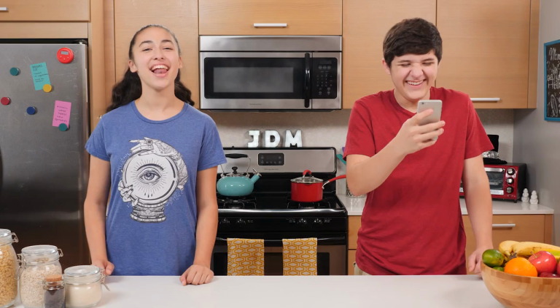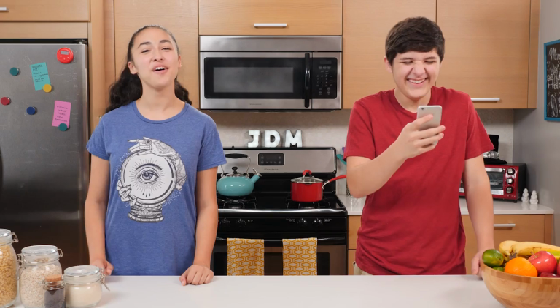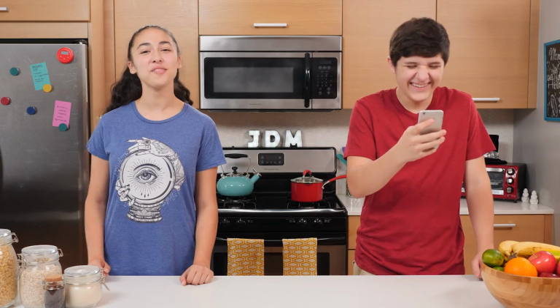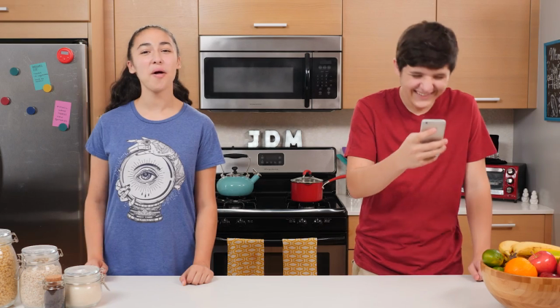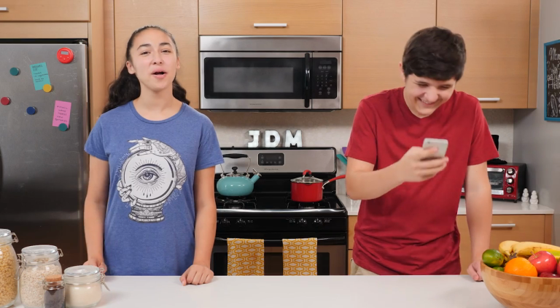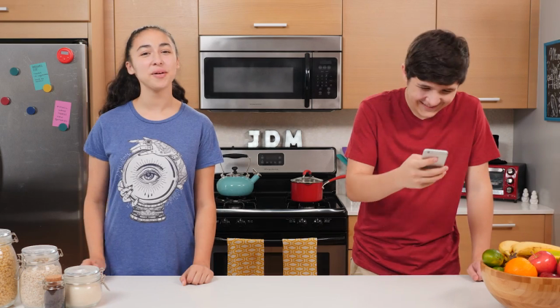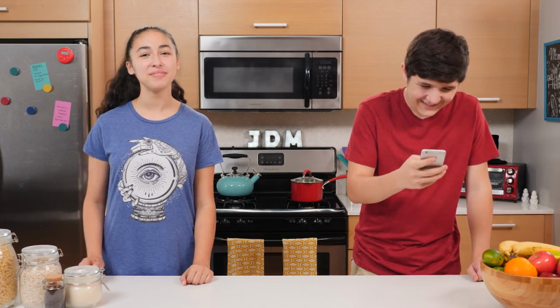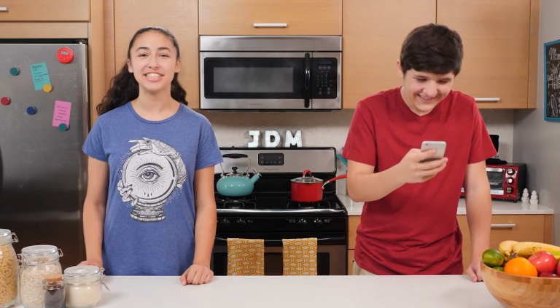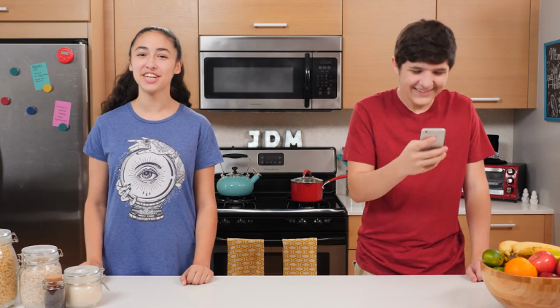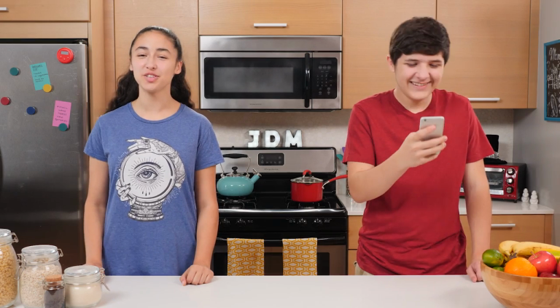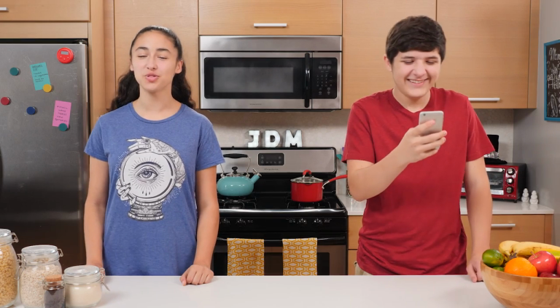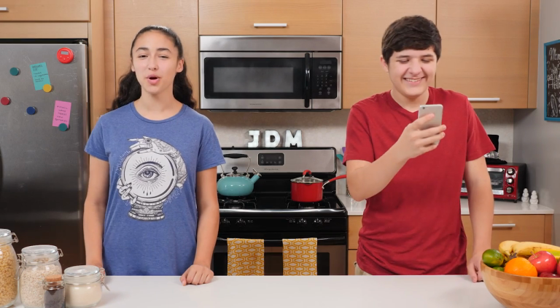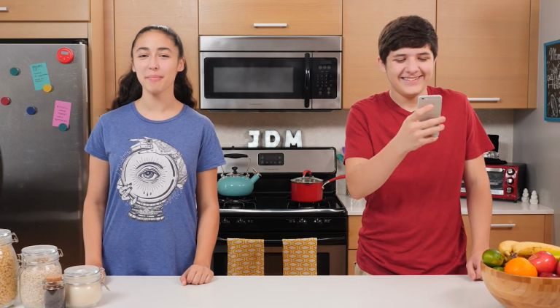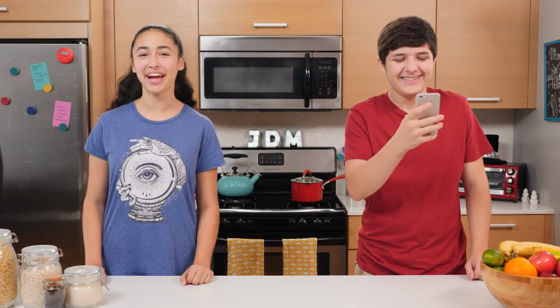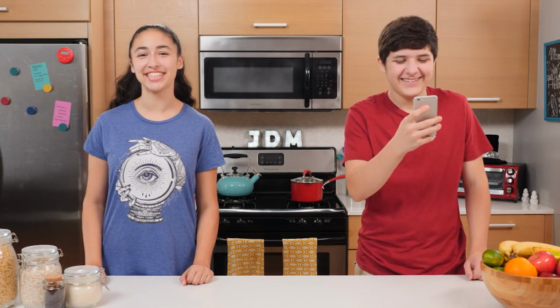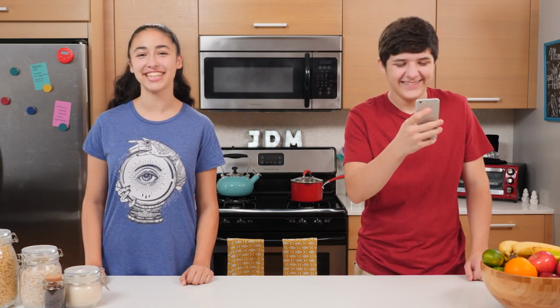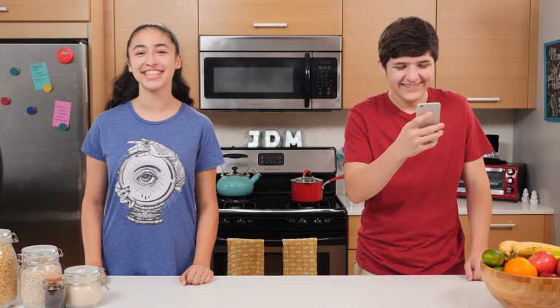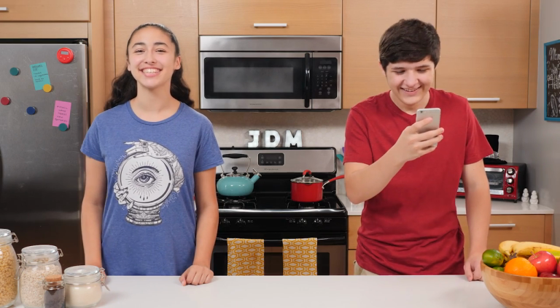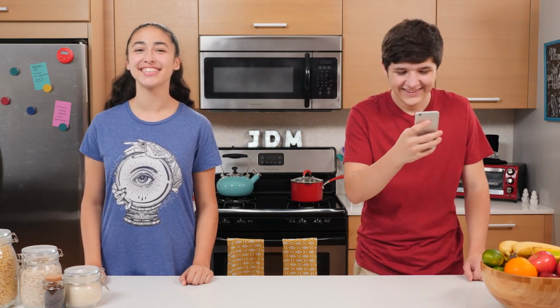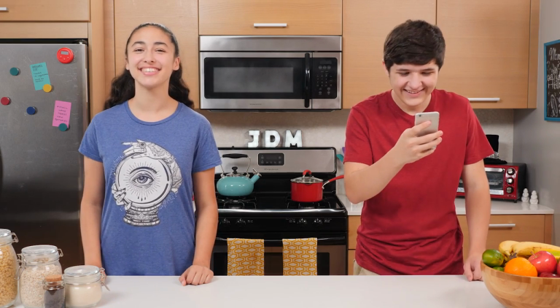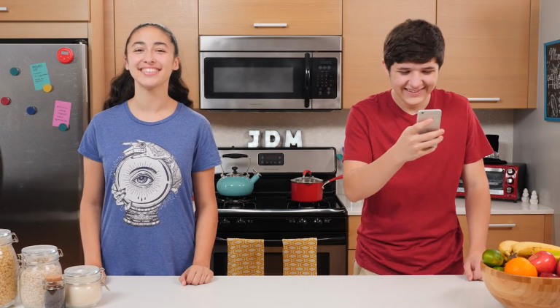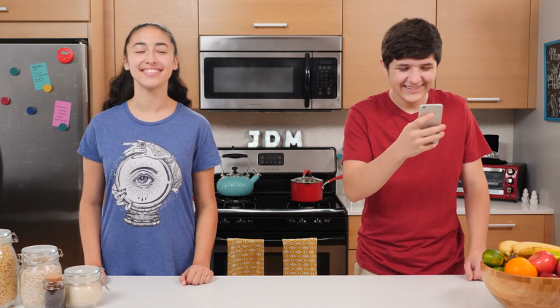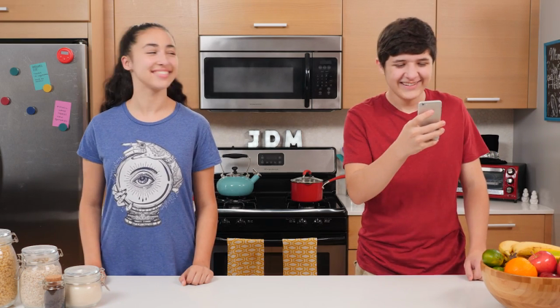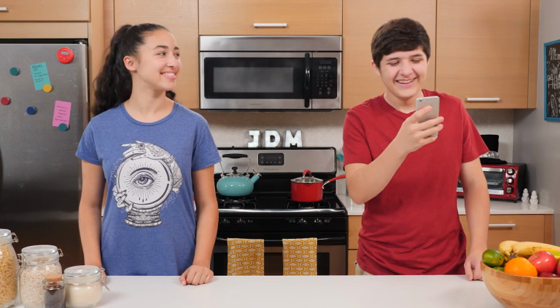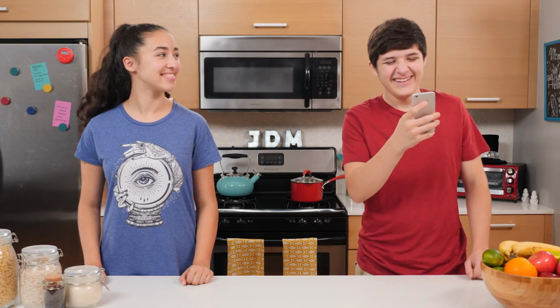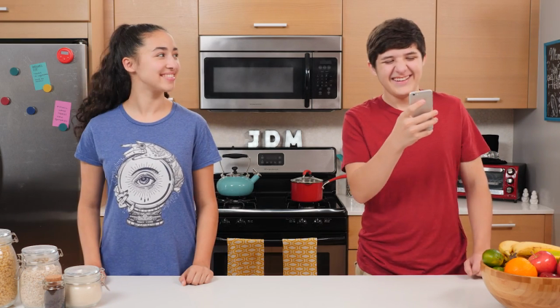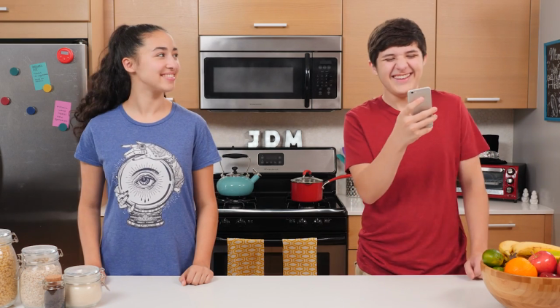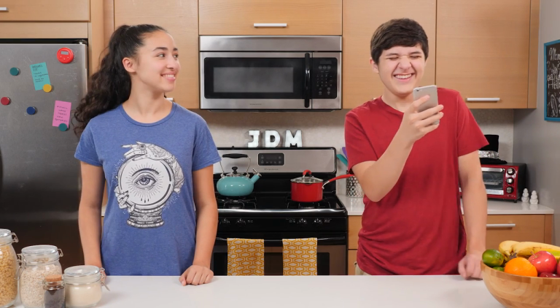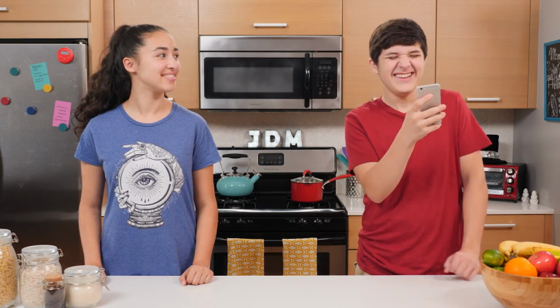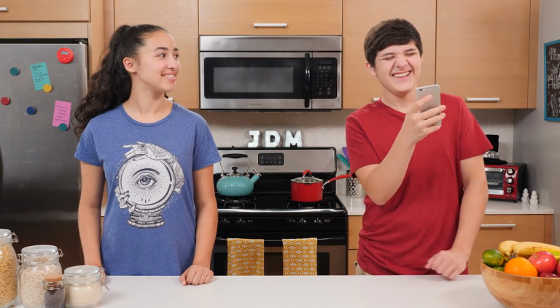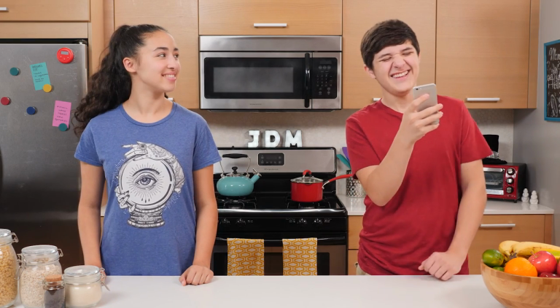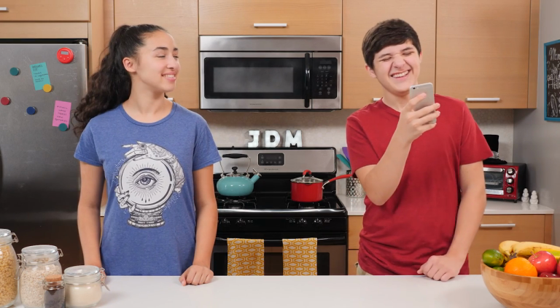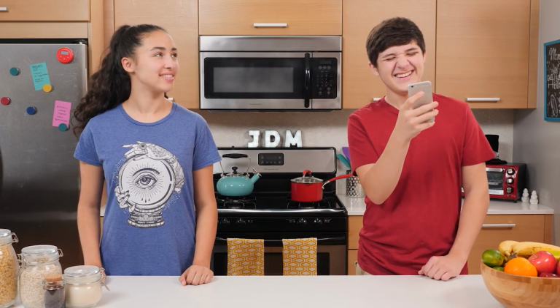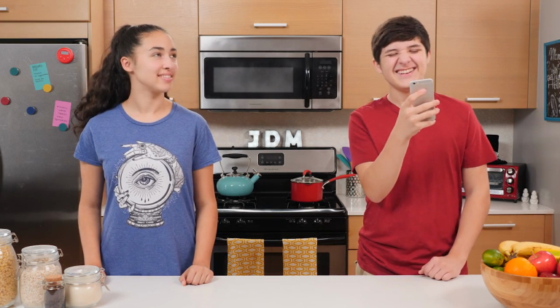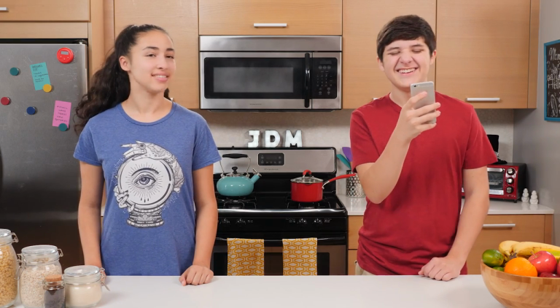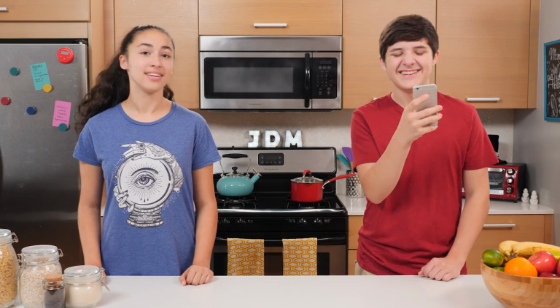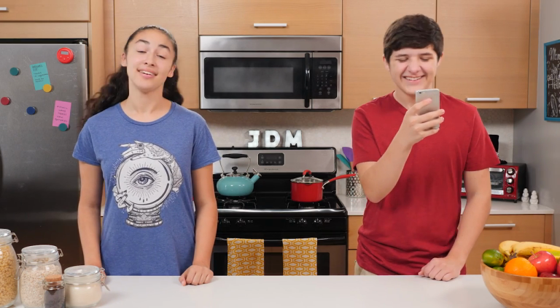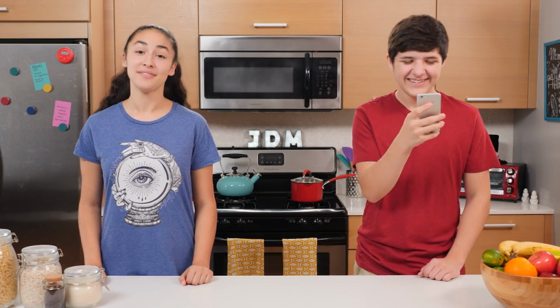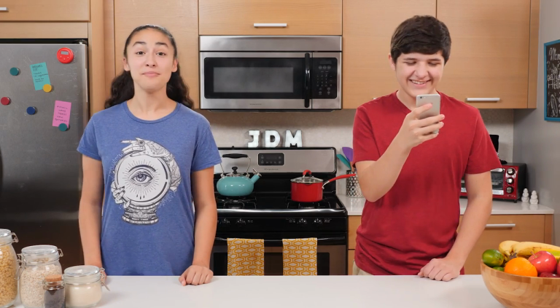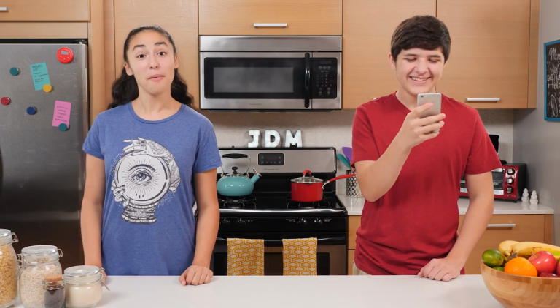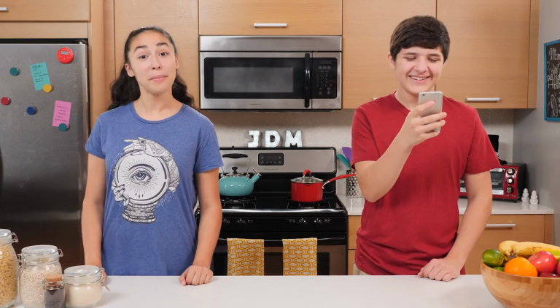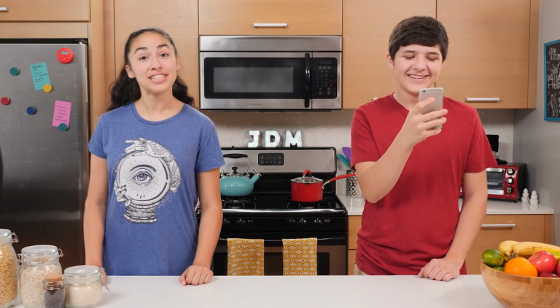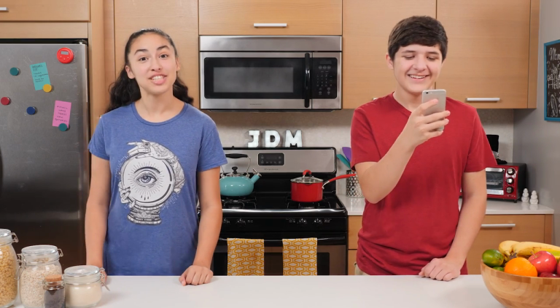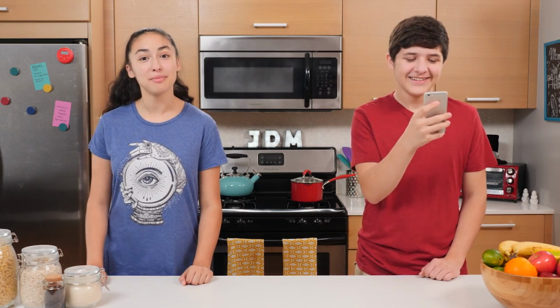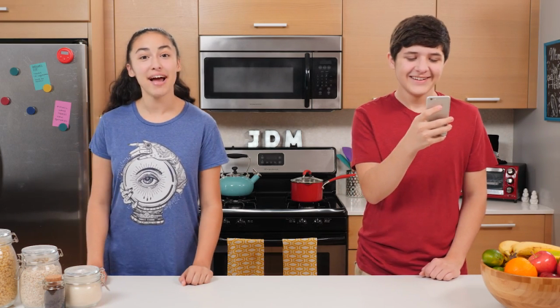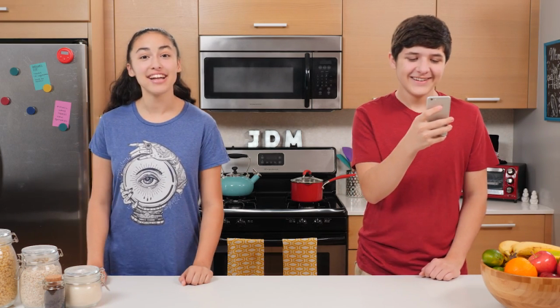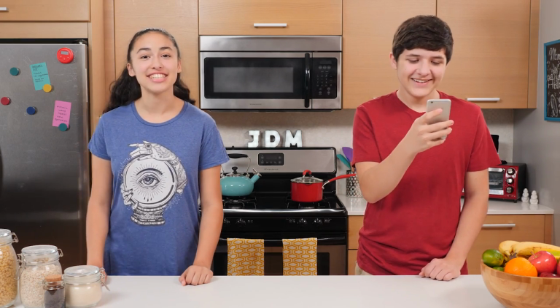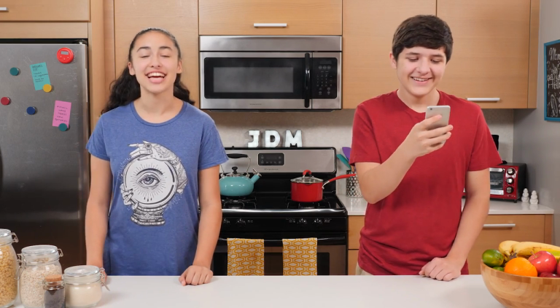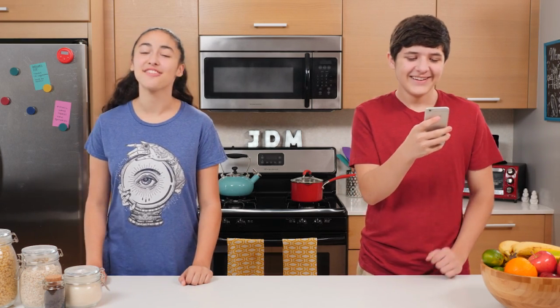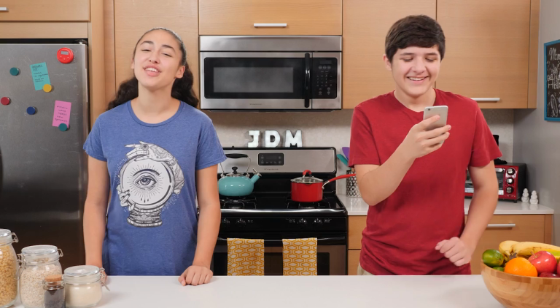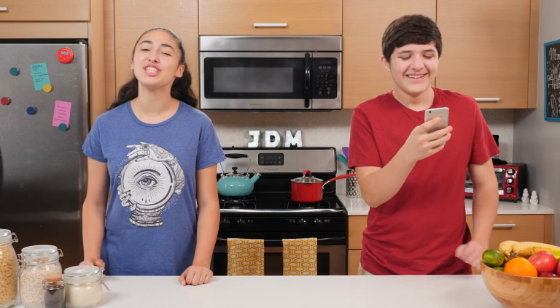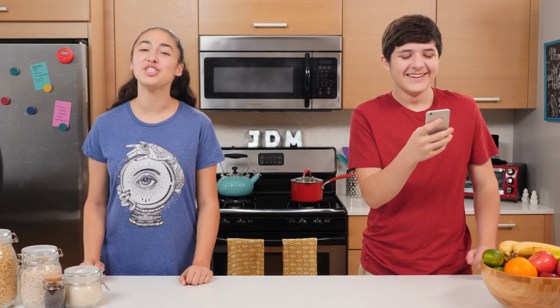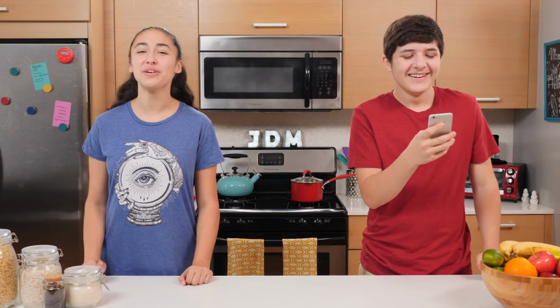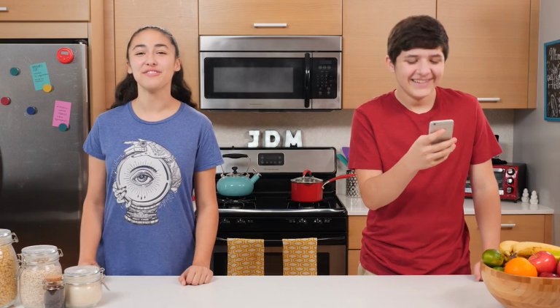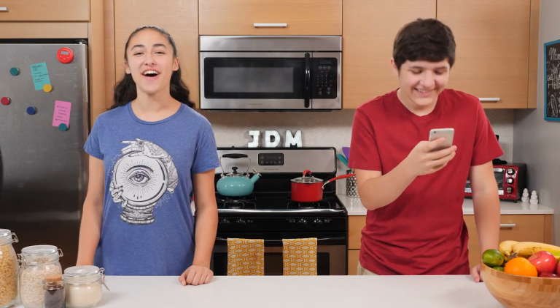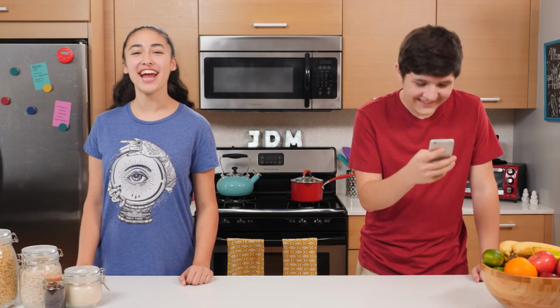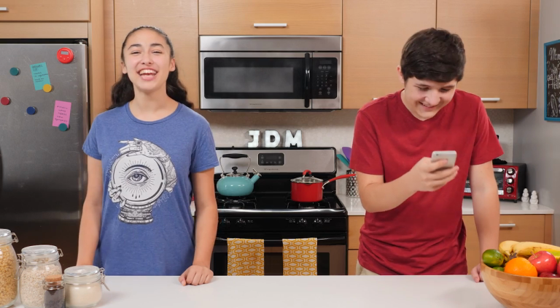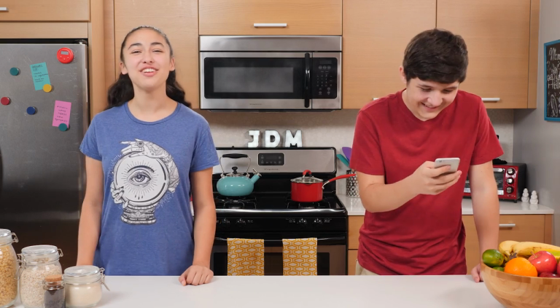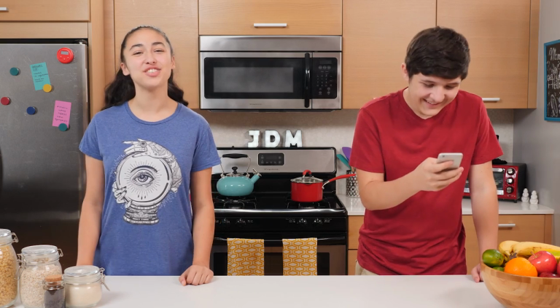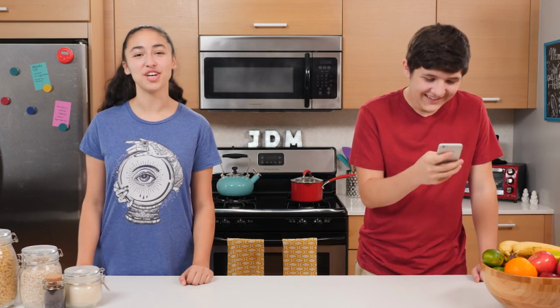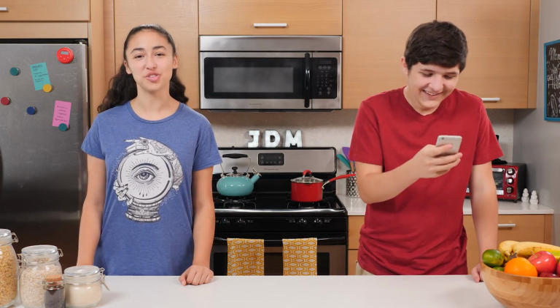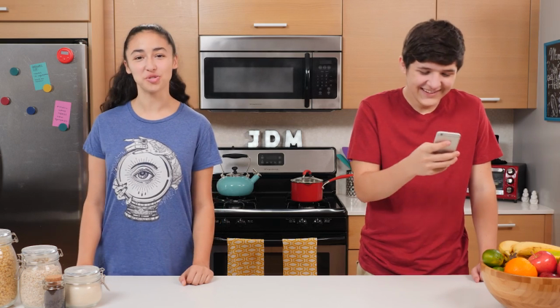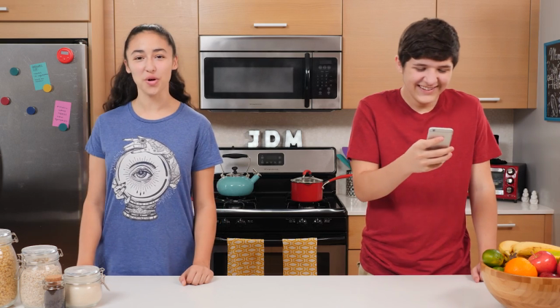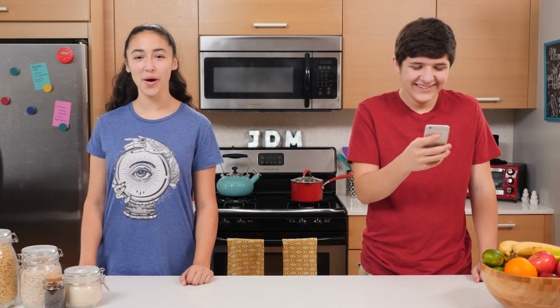Hello and welcome to Junk Drawer Magic, where we teach you magic out of things you can find in your junk drawer.